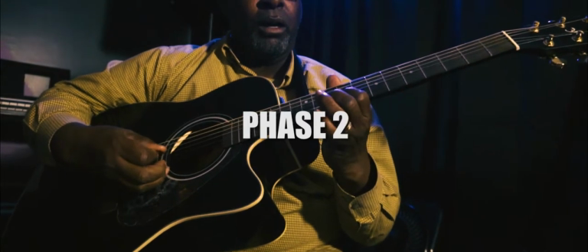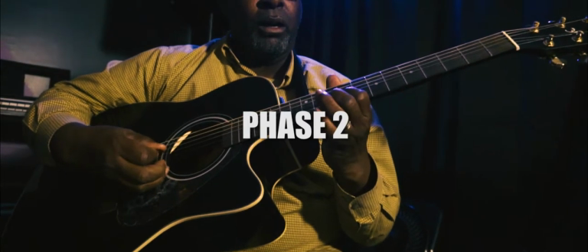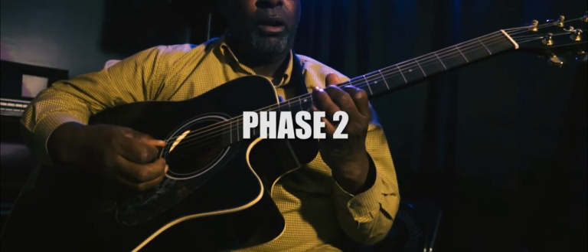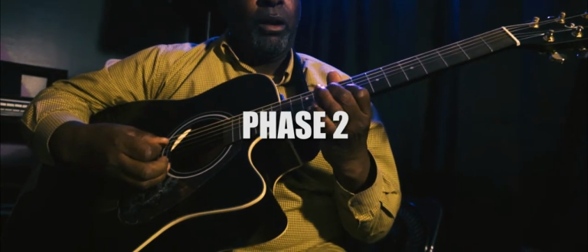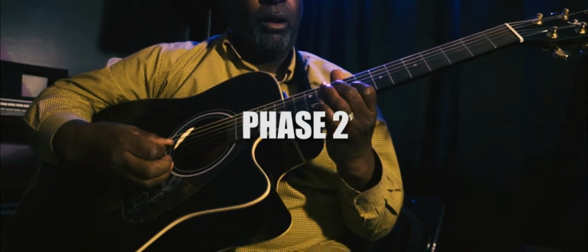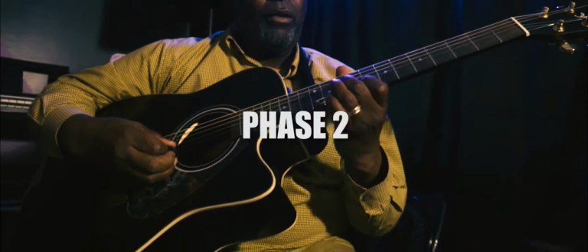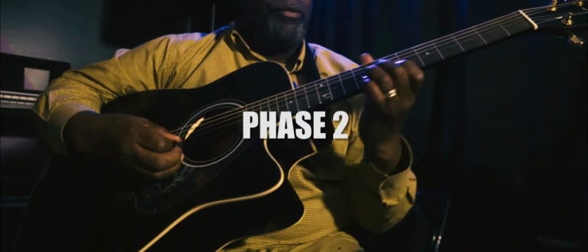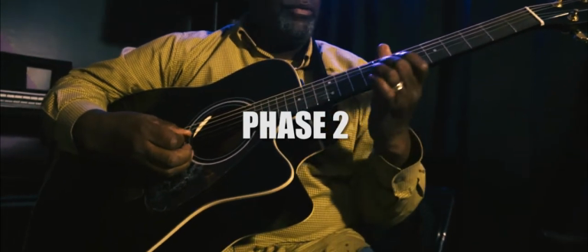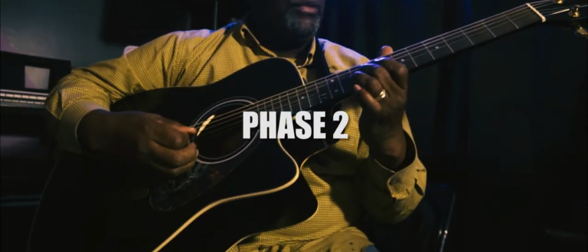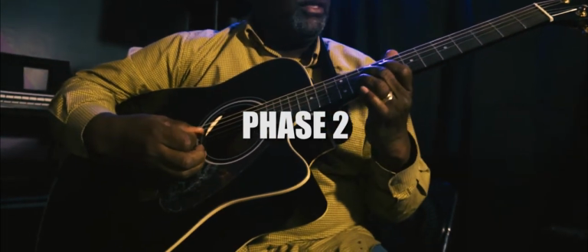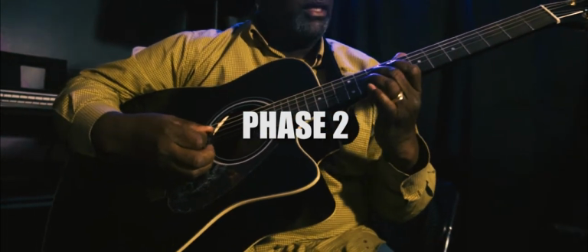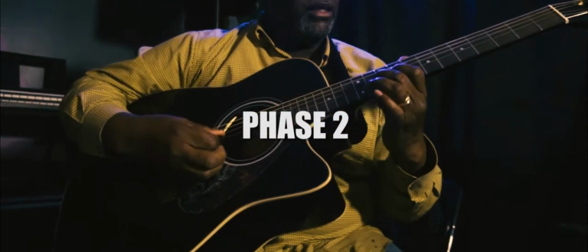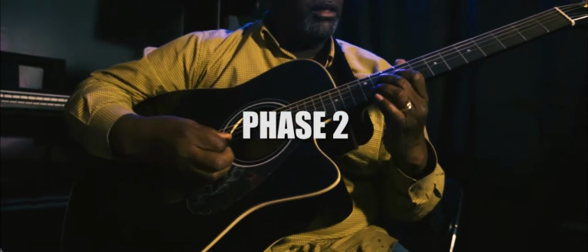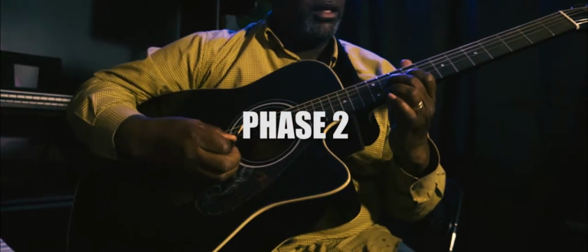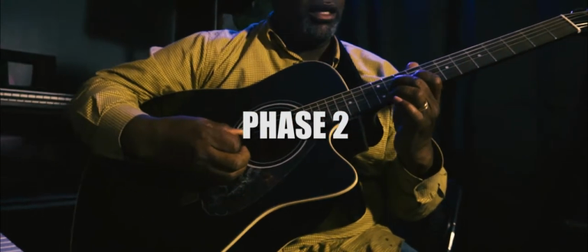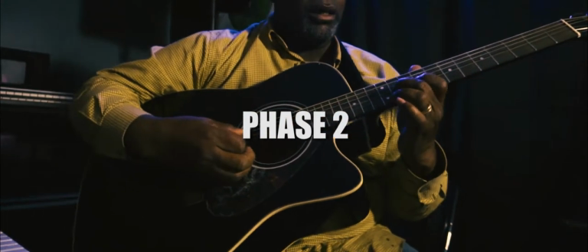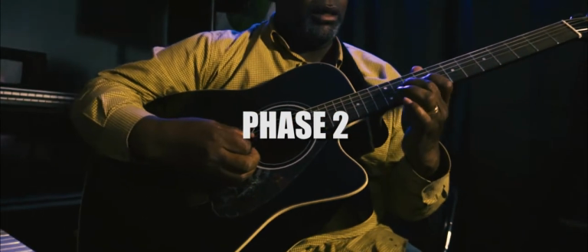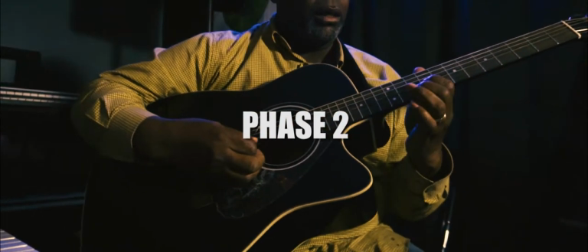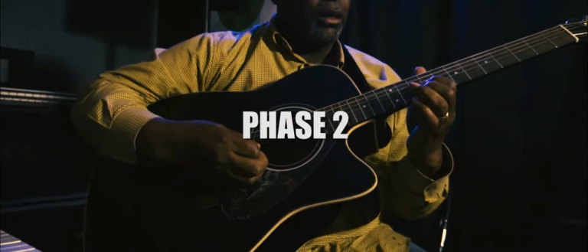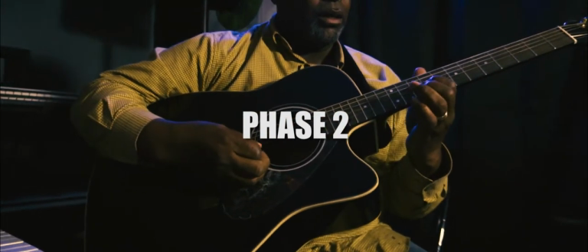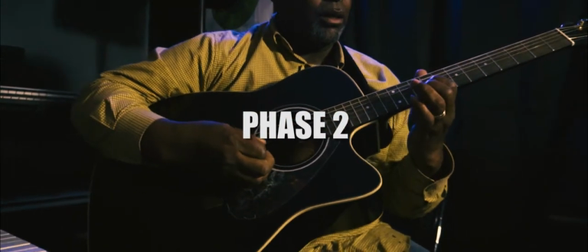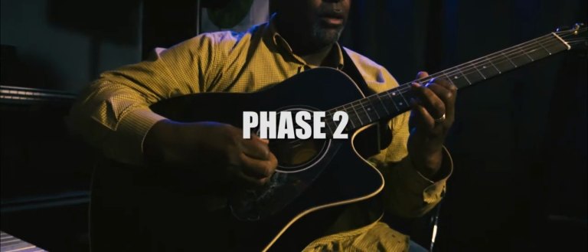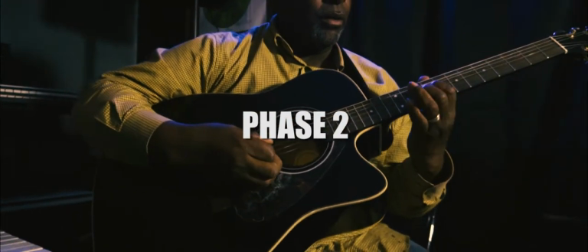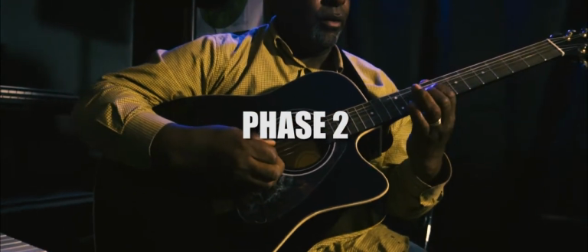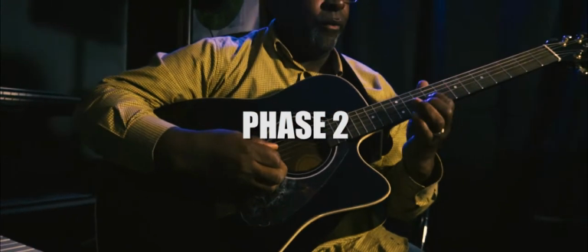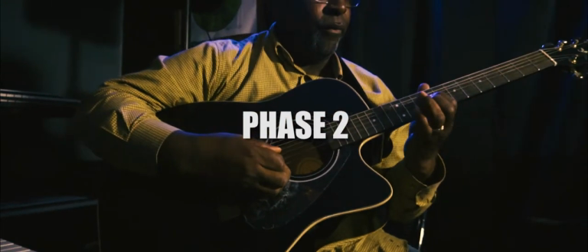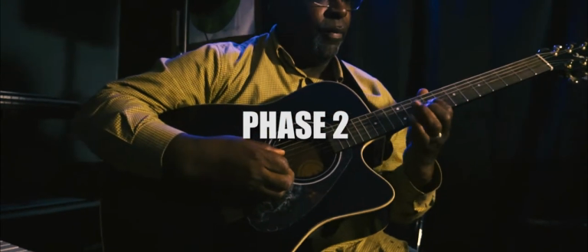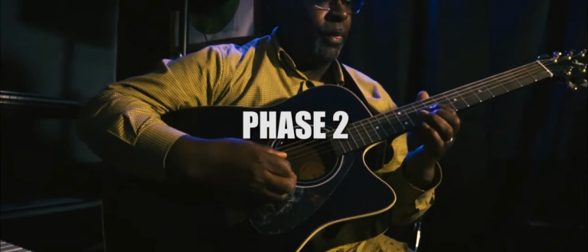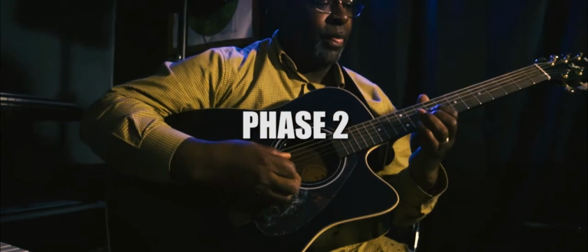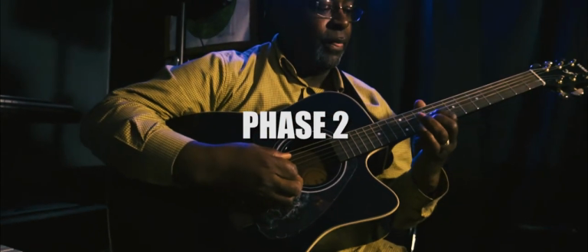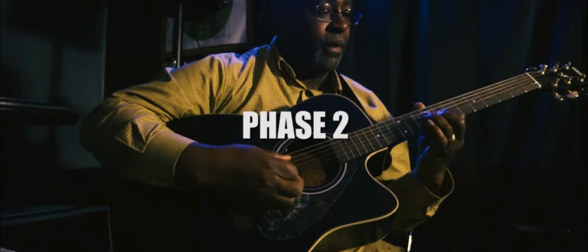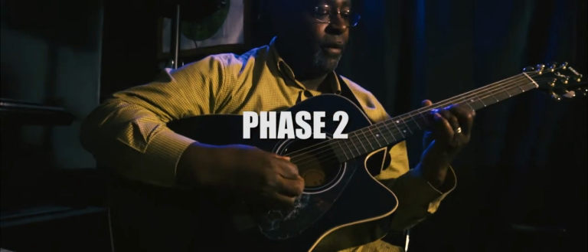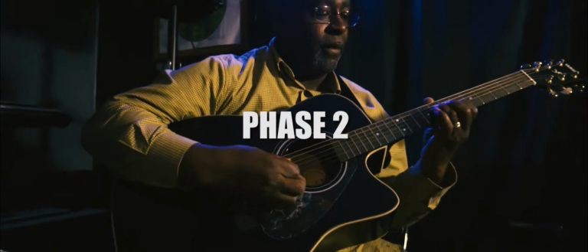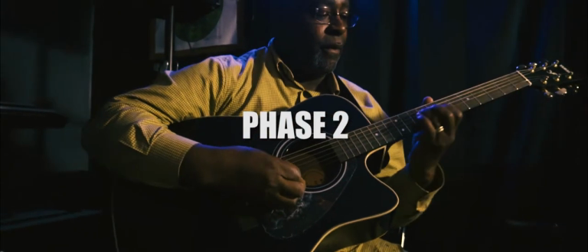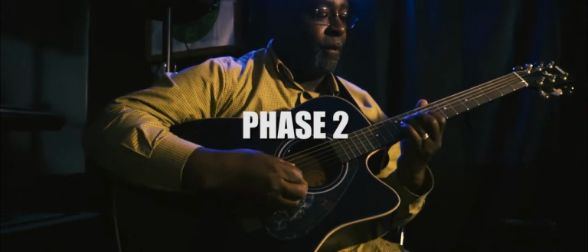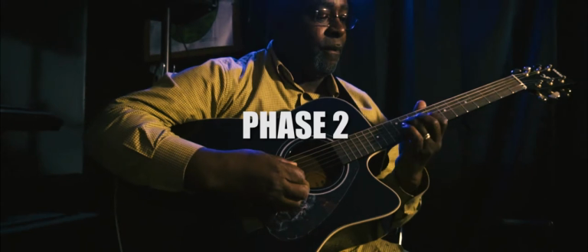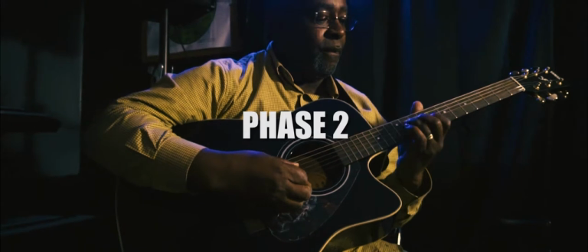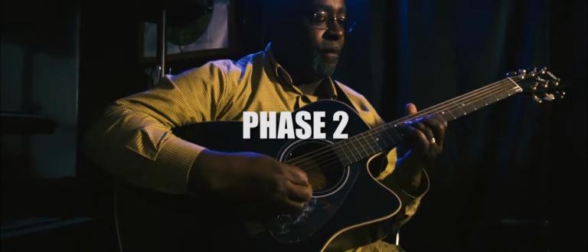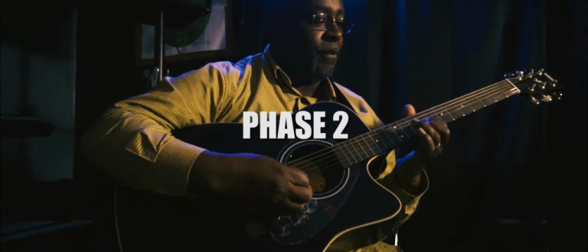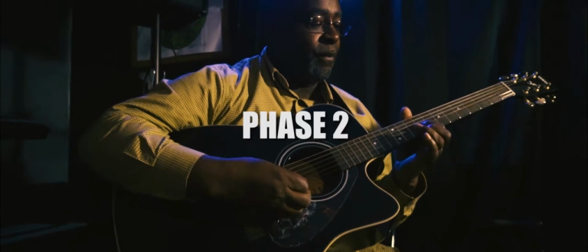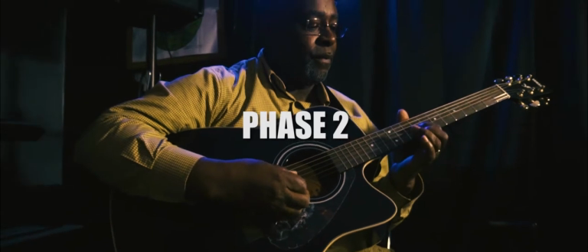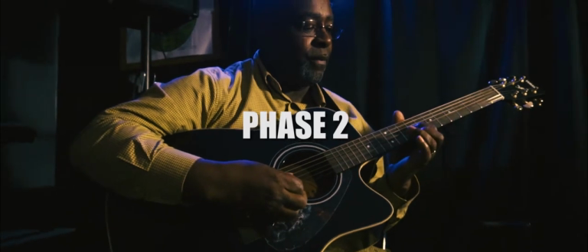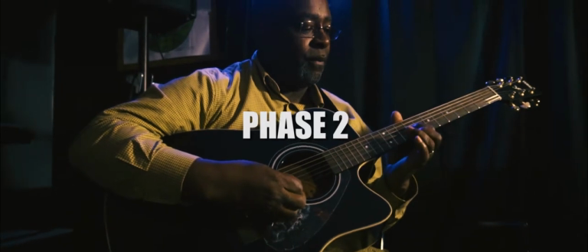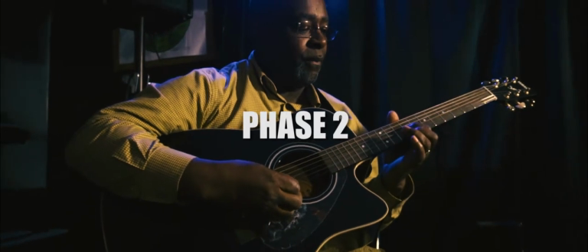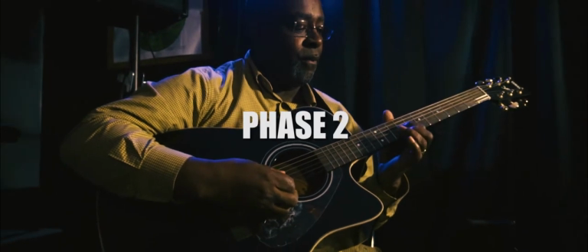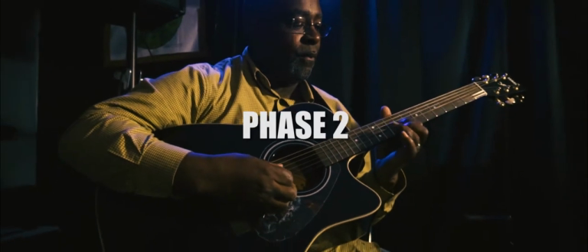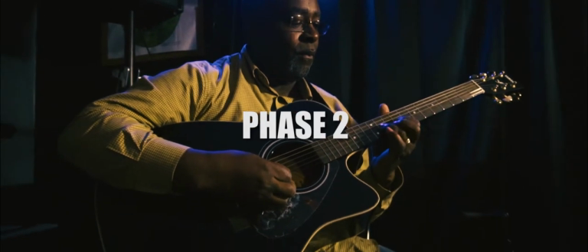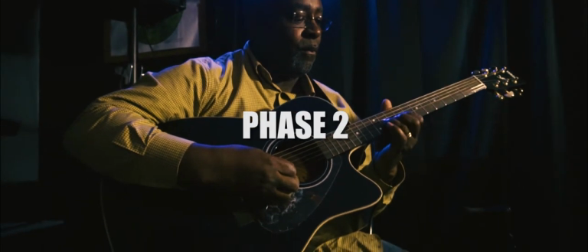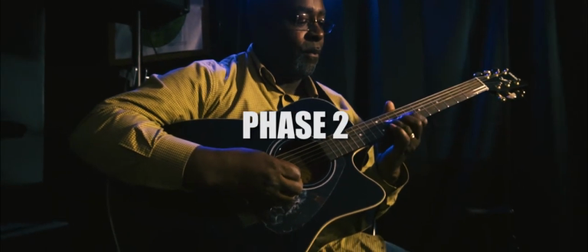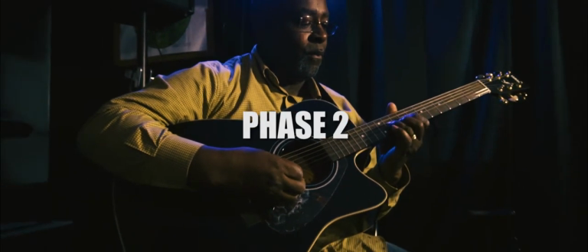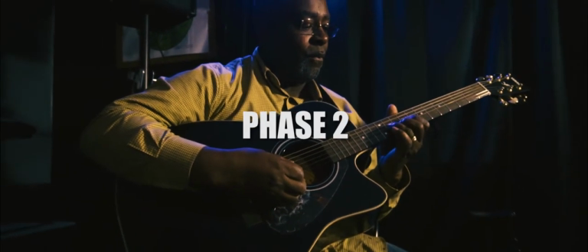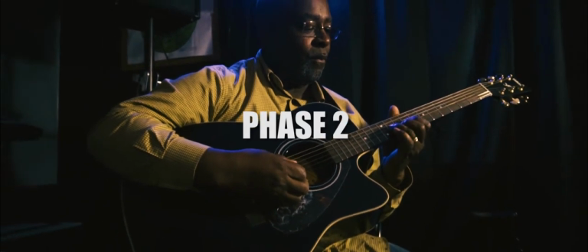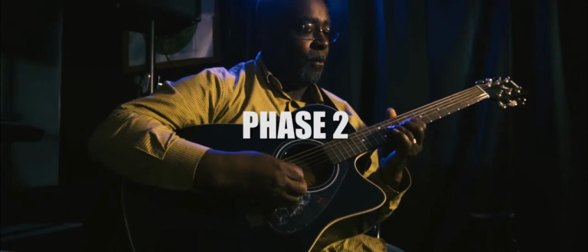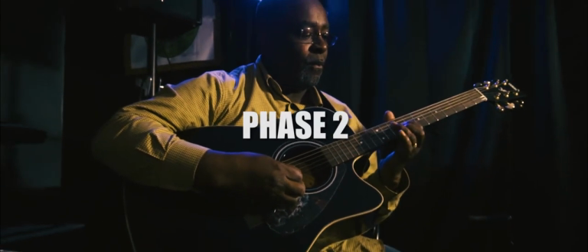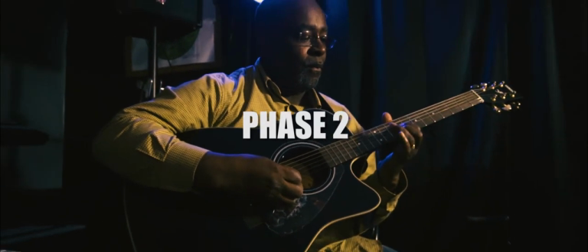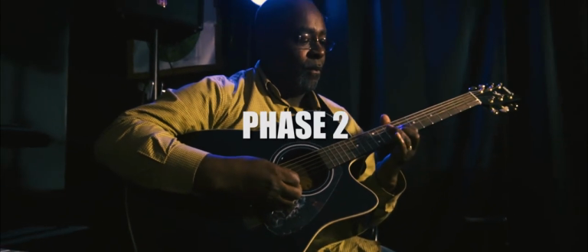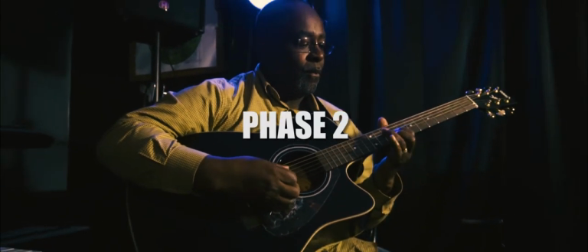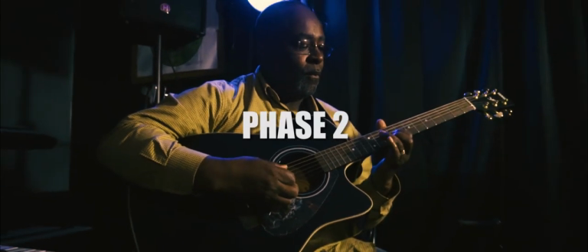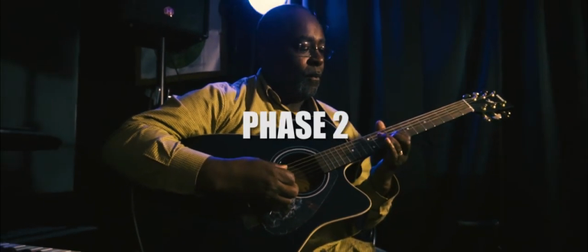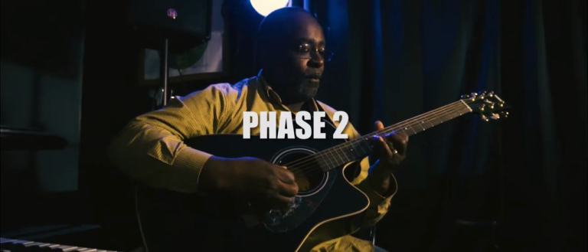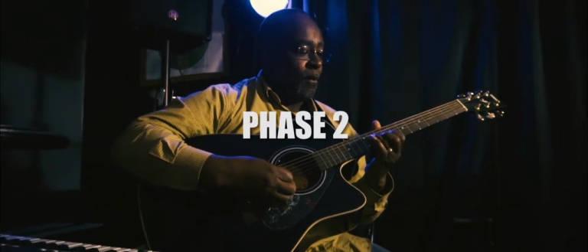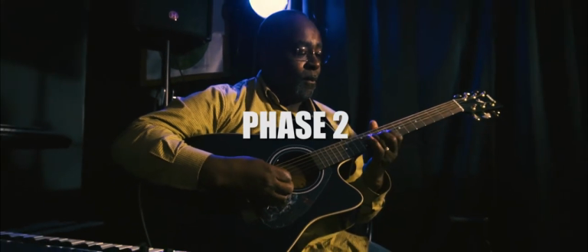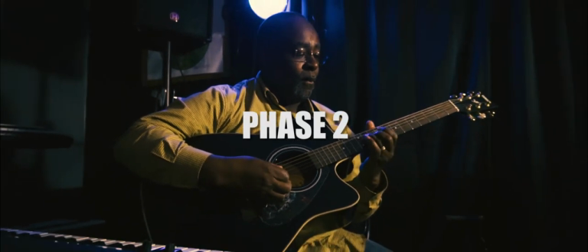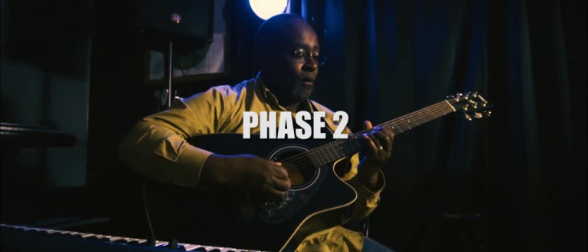Phase 2 consists of theory, advanced scales, riffs, ear training, sheet music recognition, technique, and more.